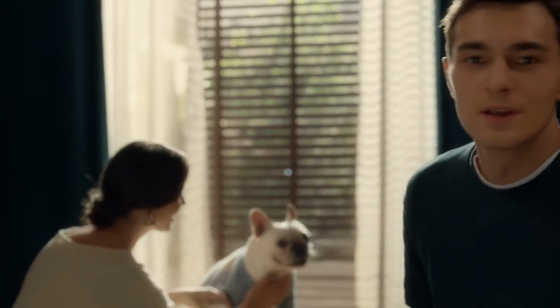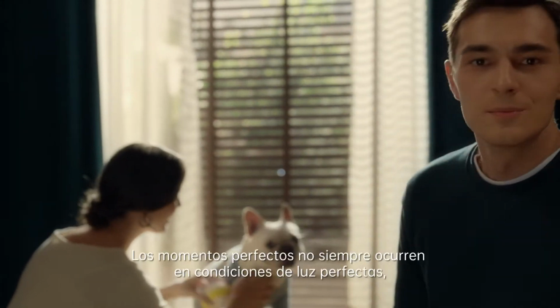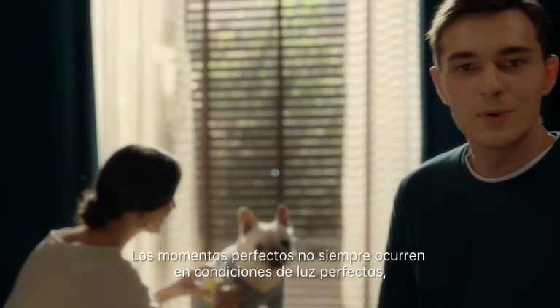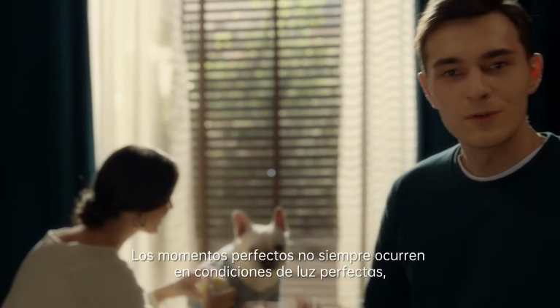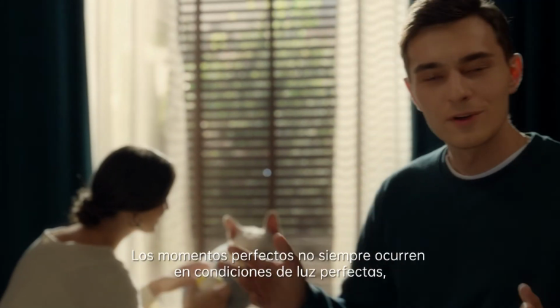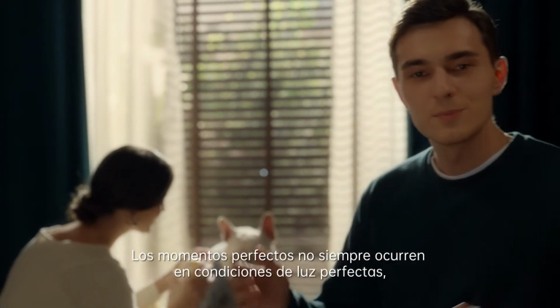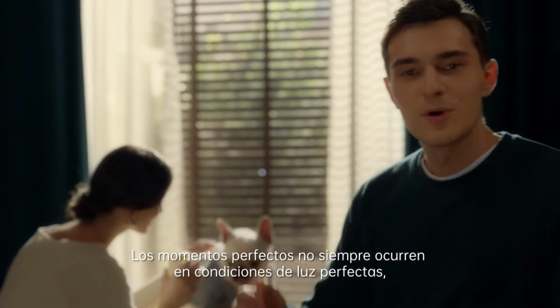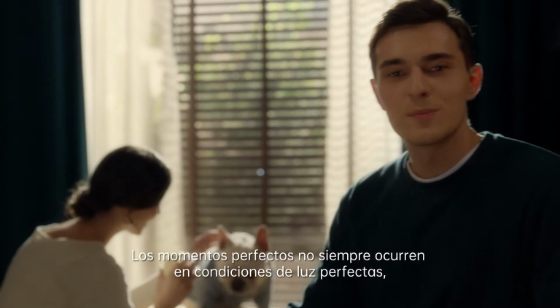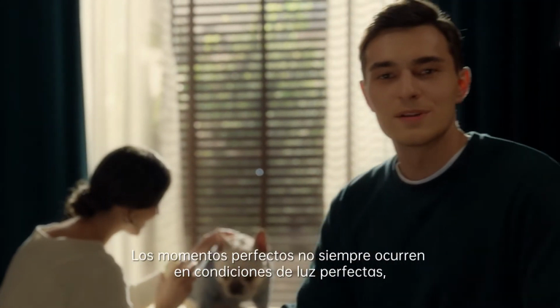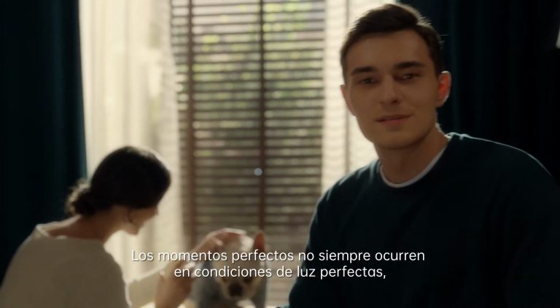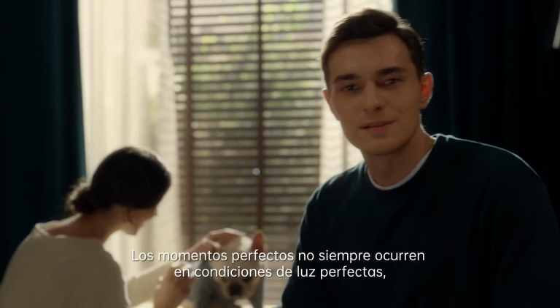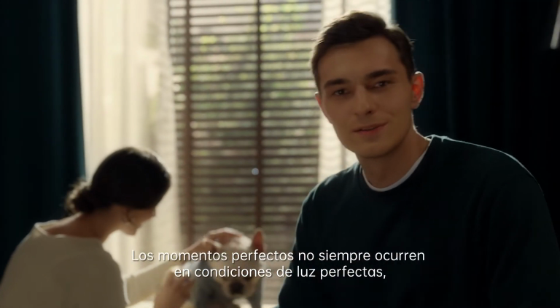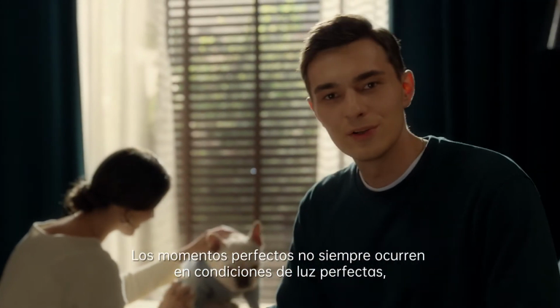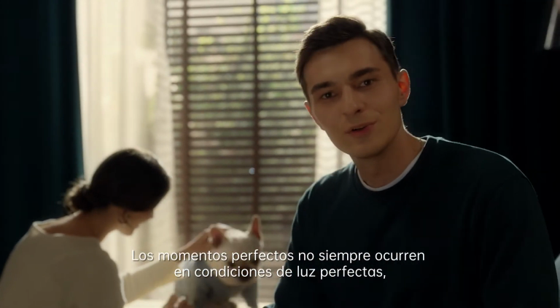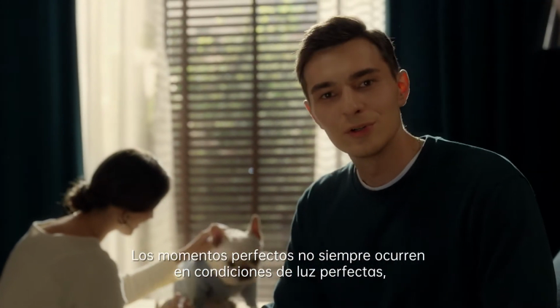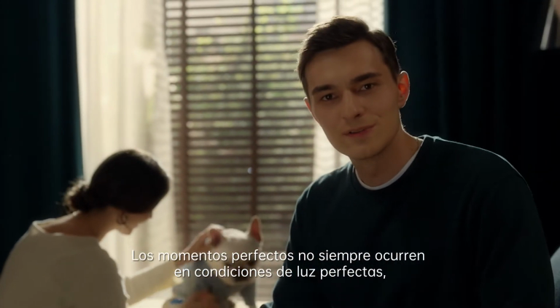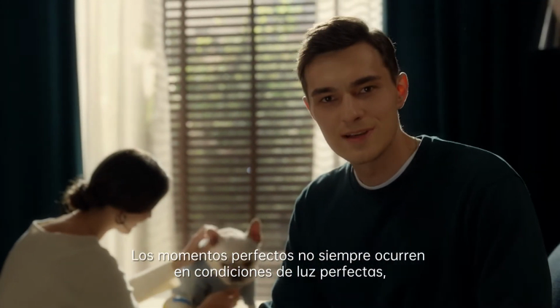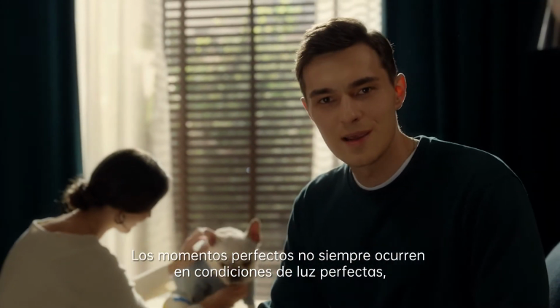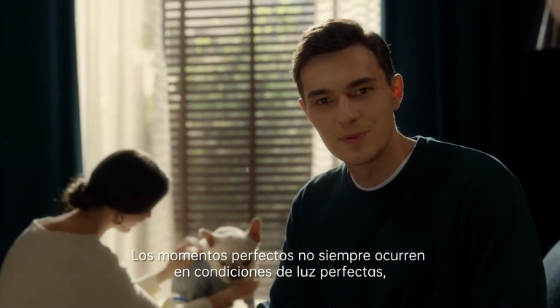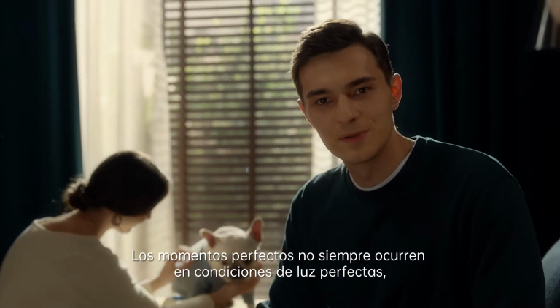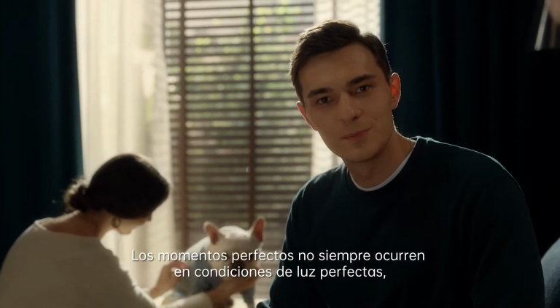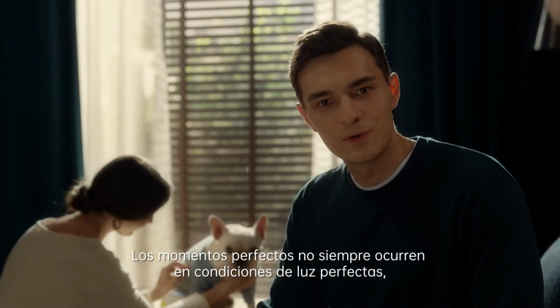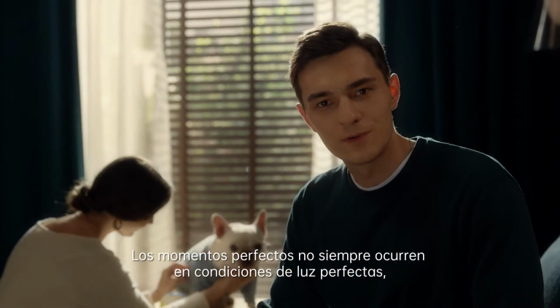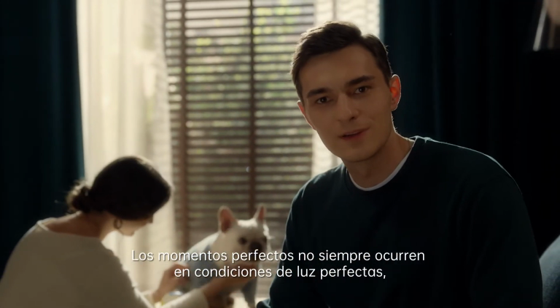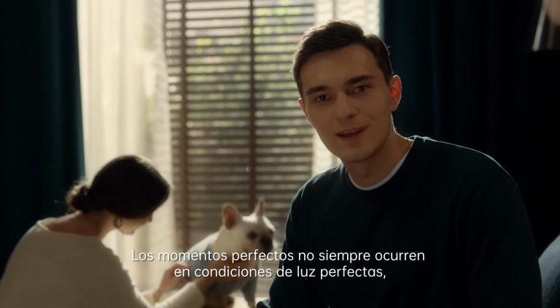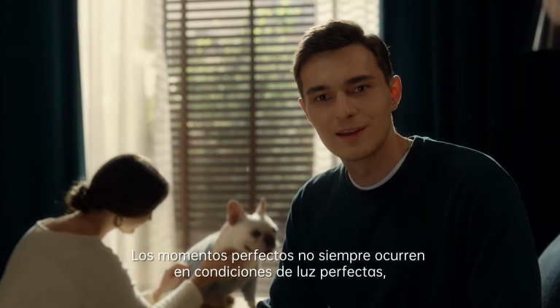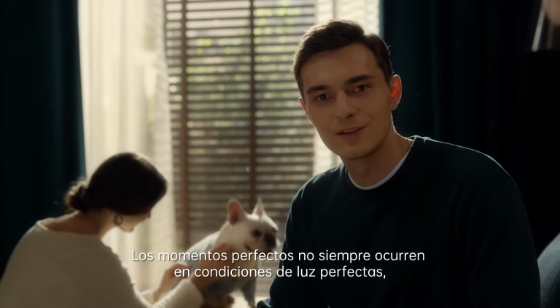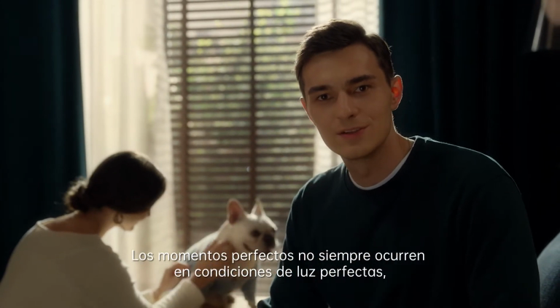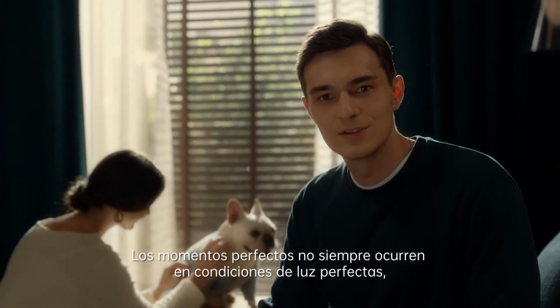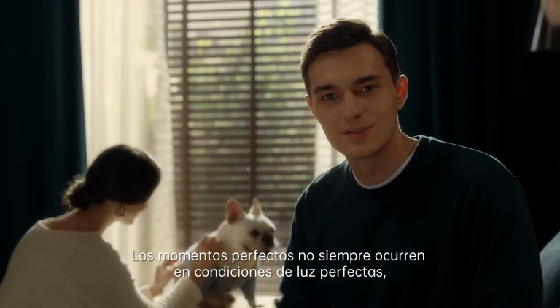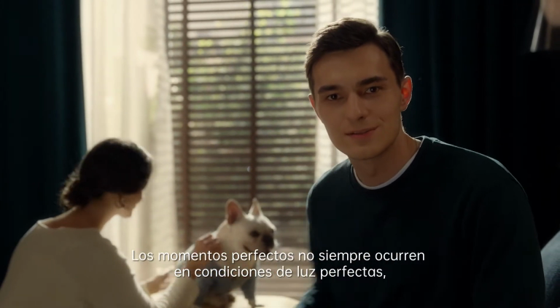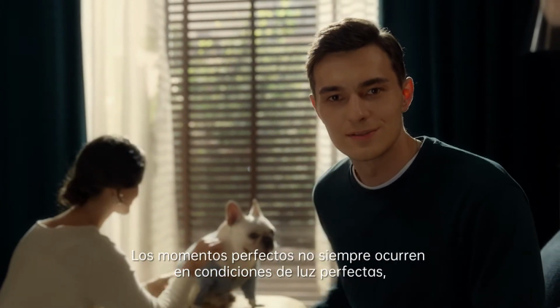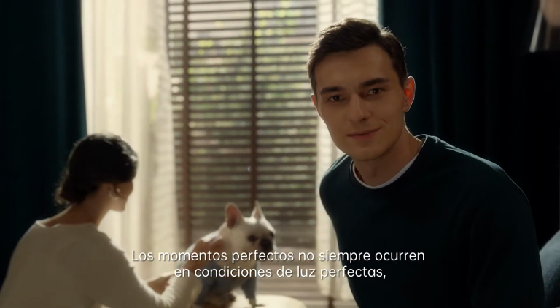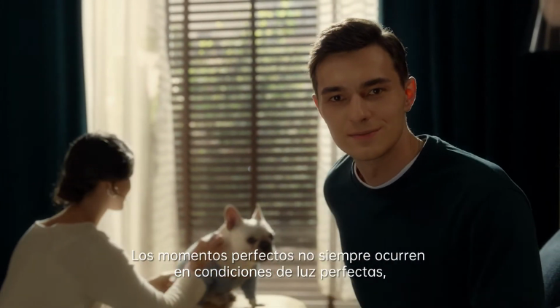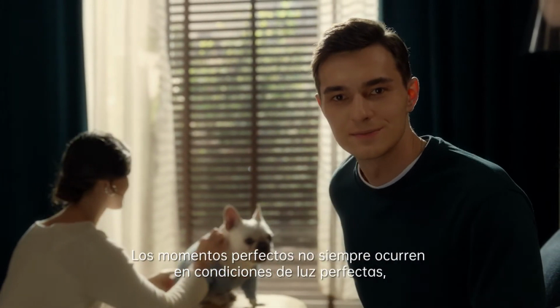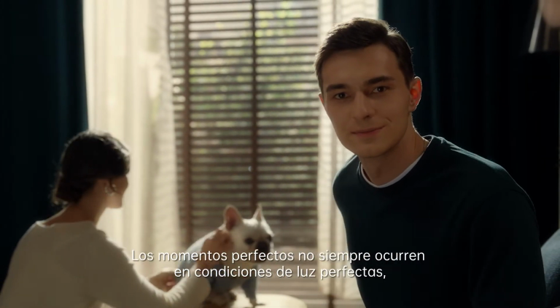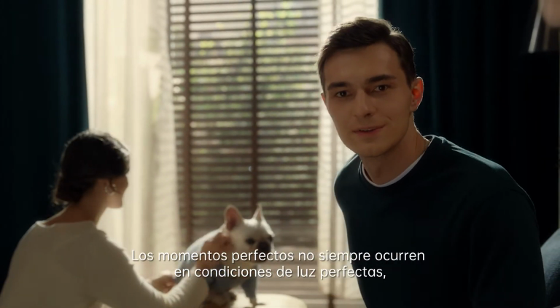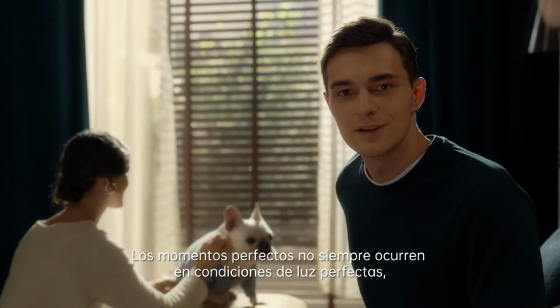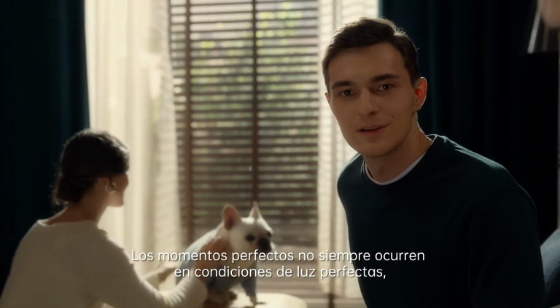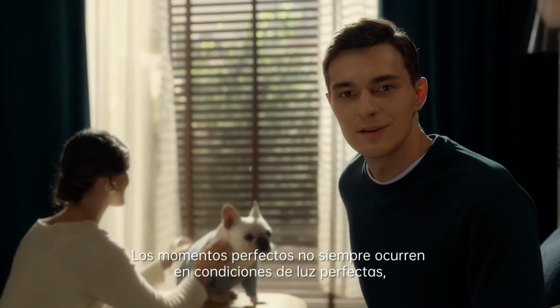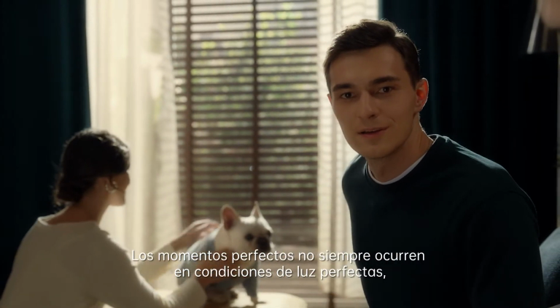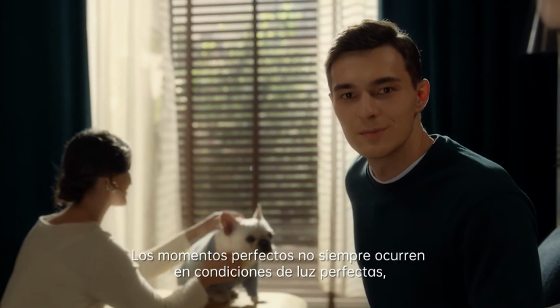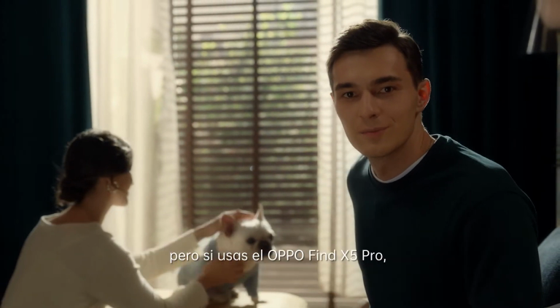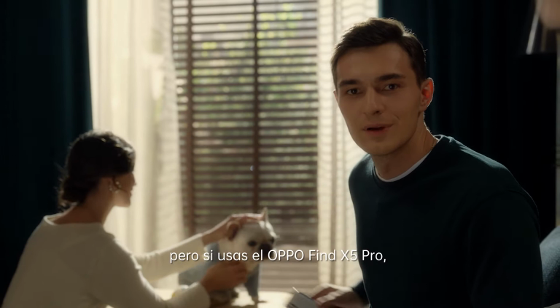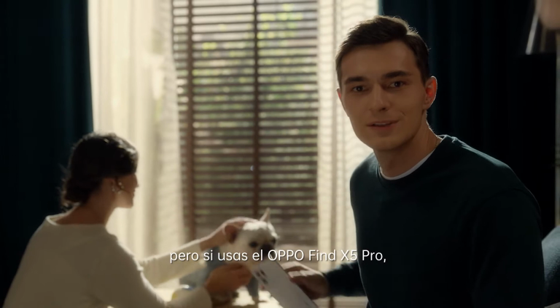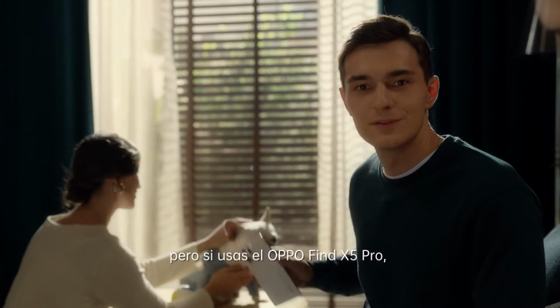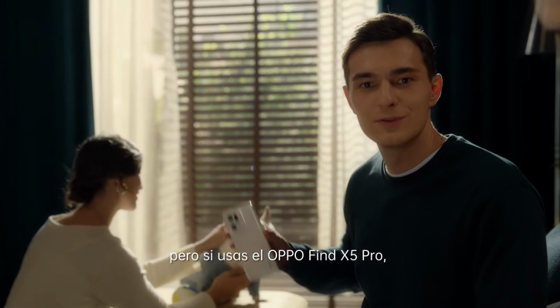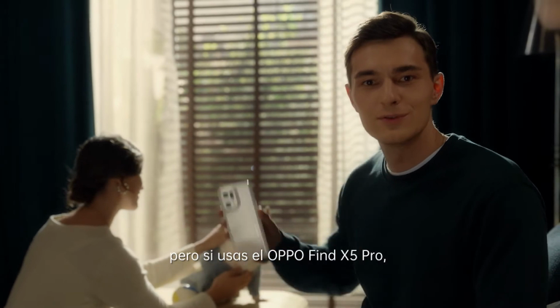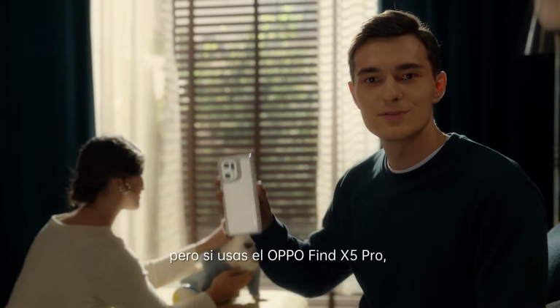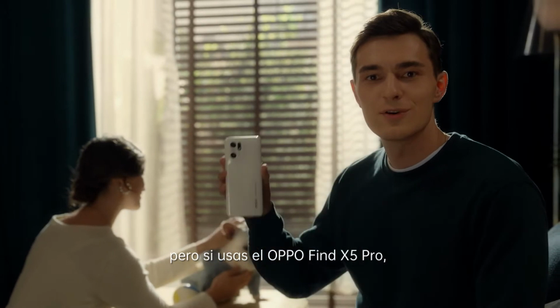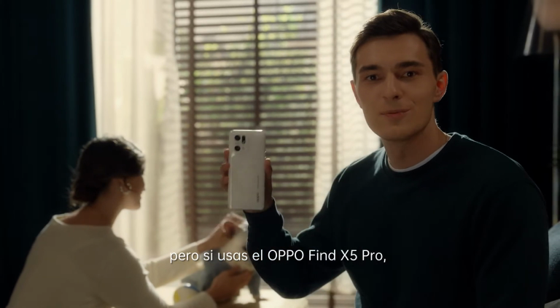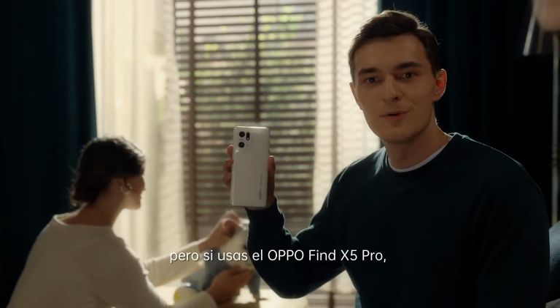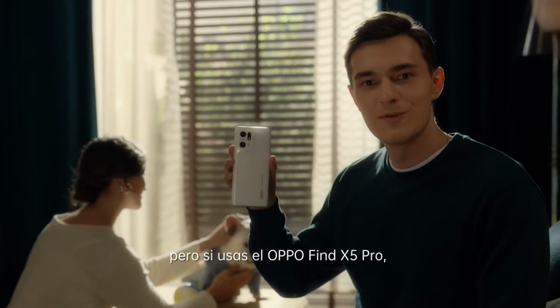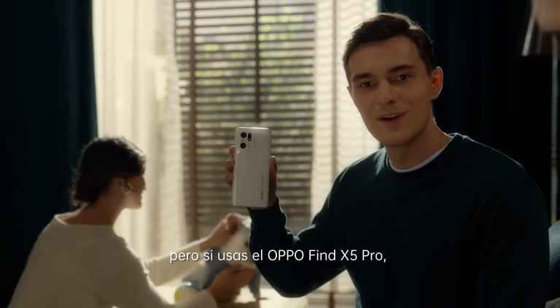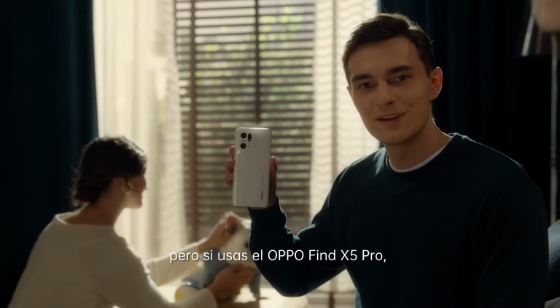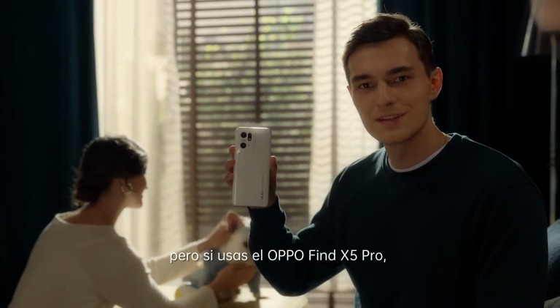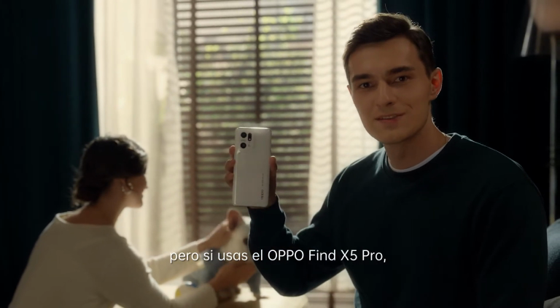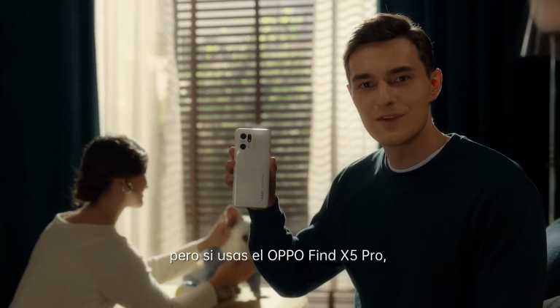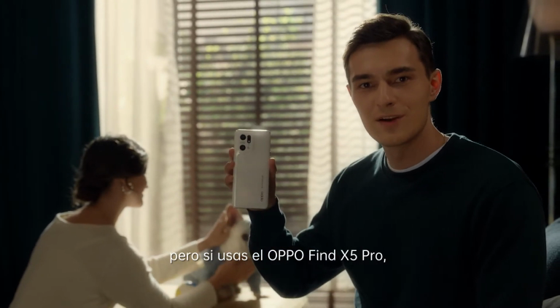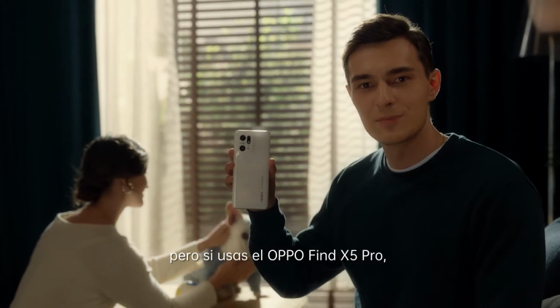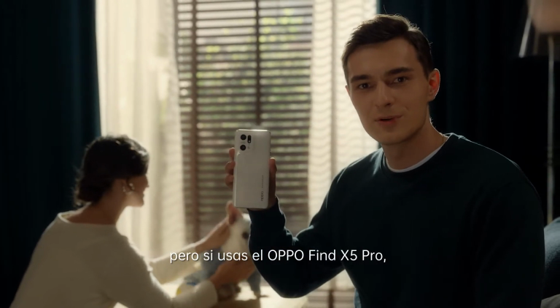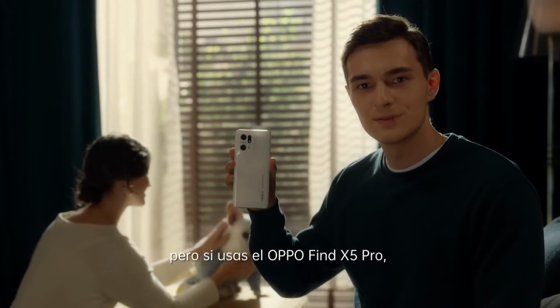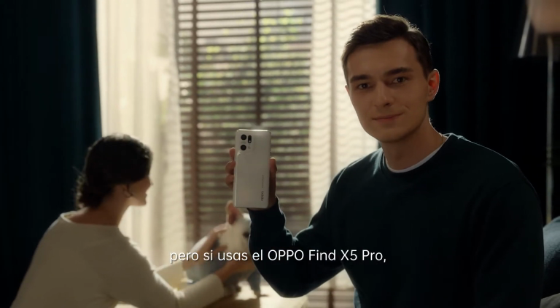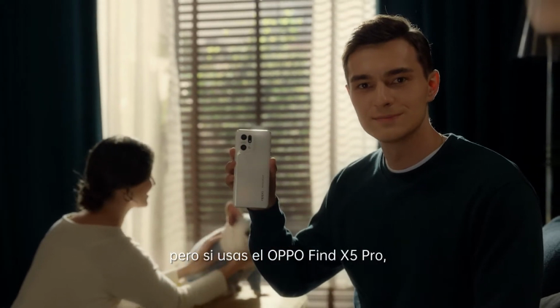Perfect moments don't always happen in perfect light conditions. But if you use the Oppo Find X5 Pro,